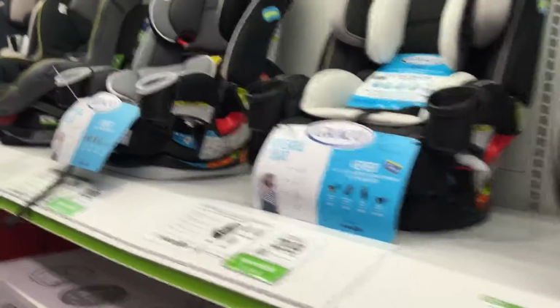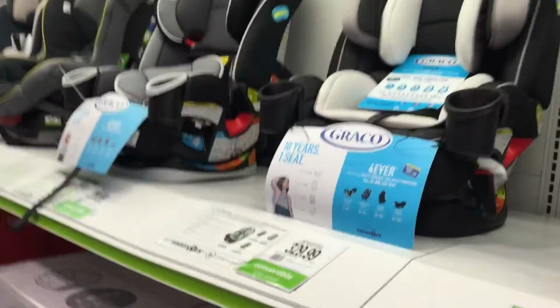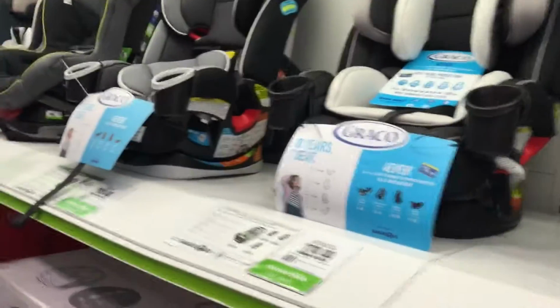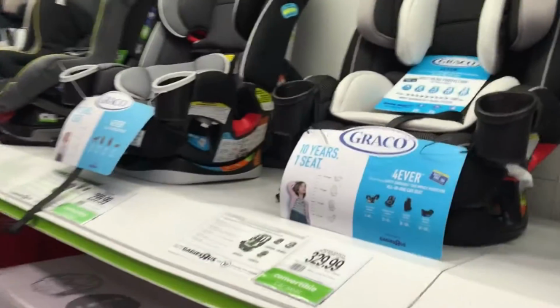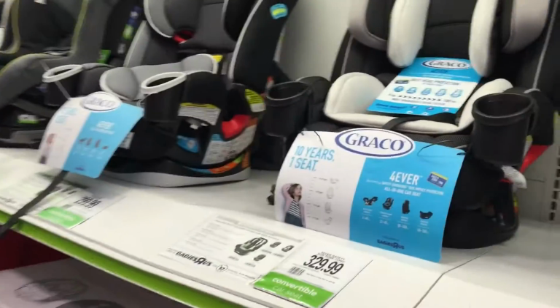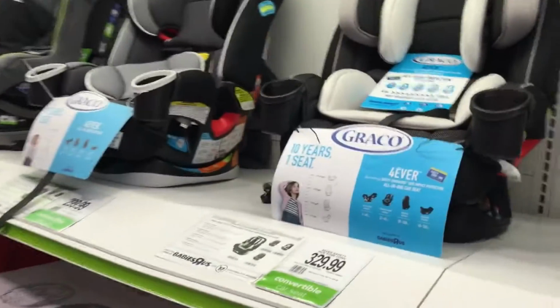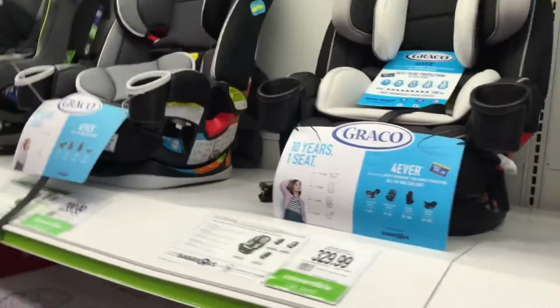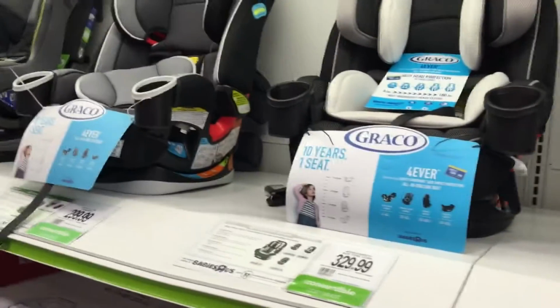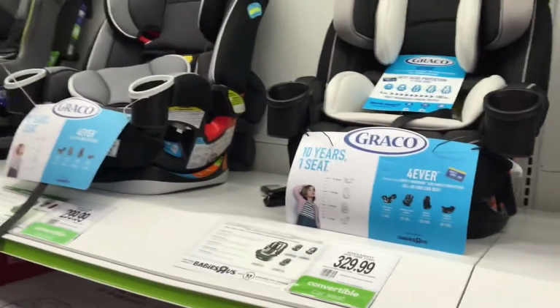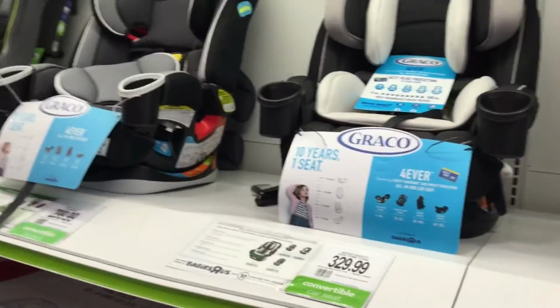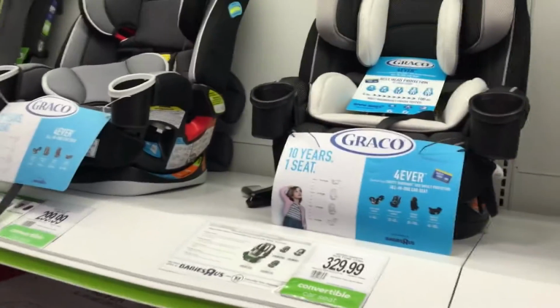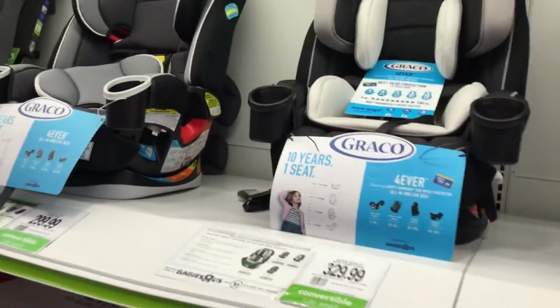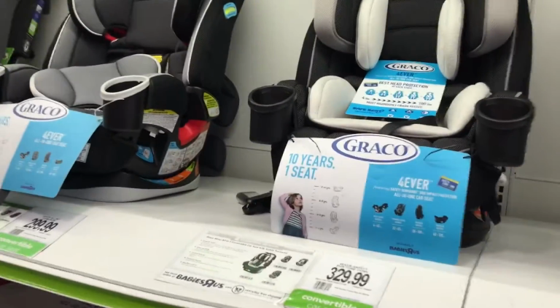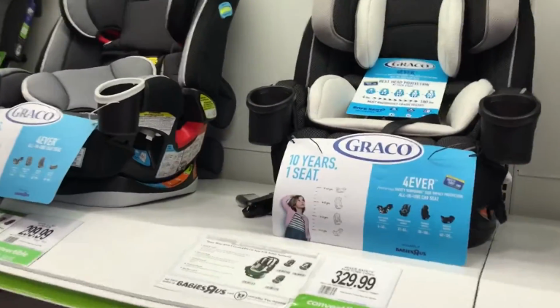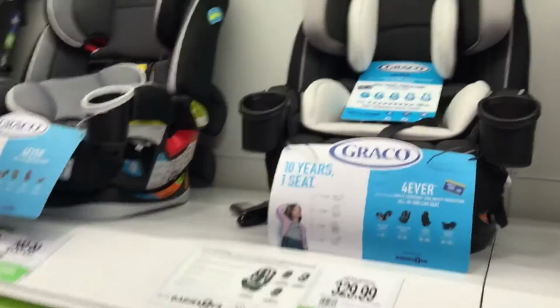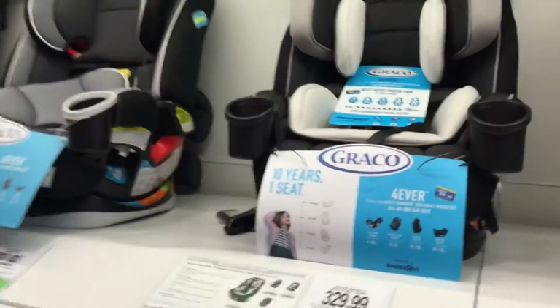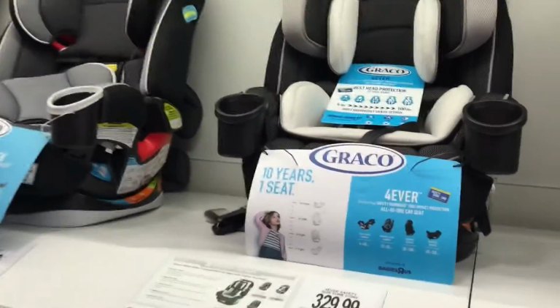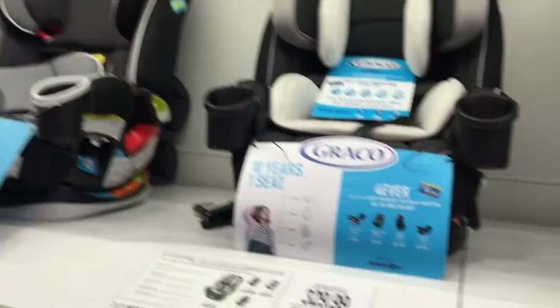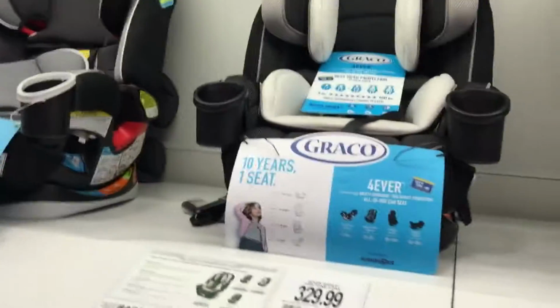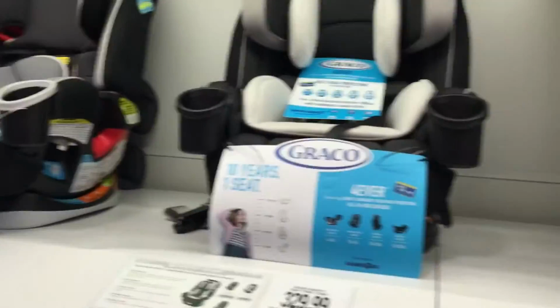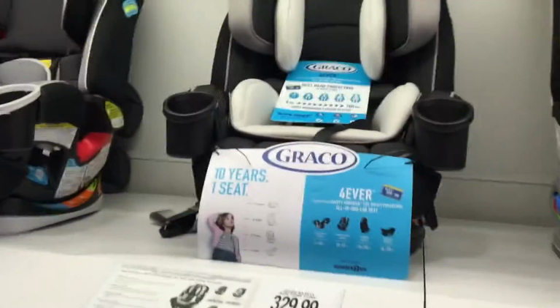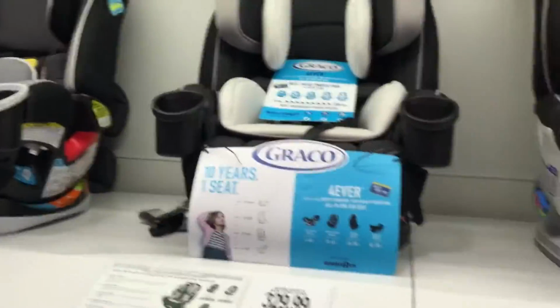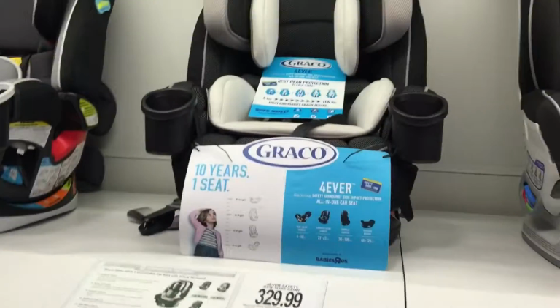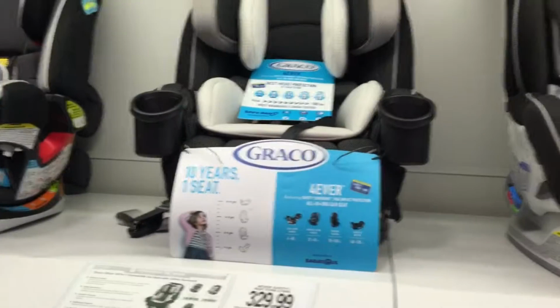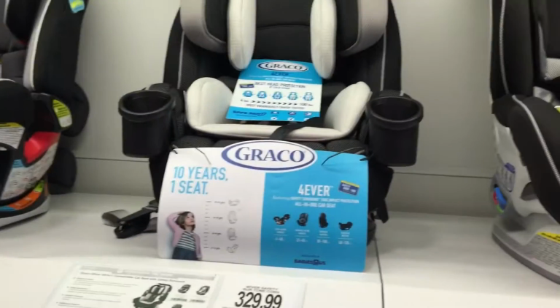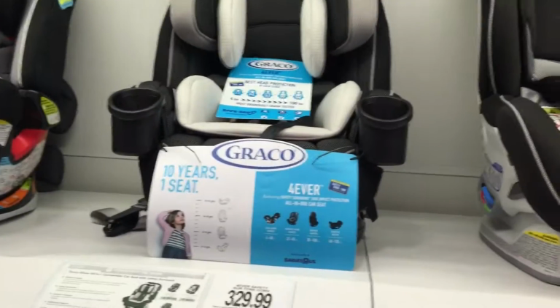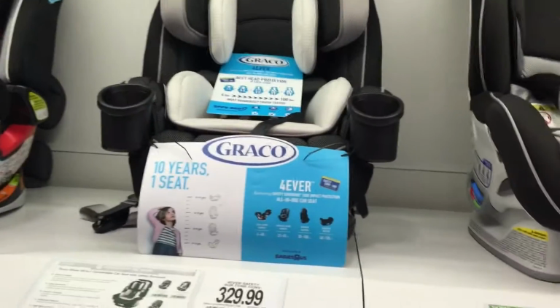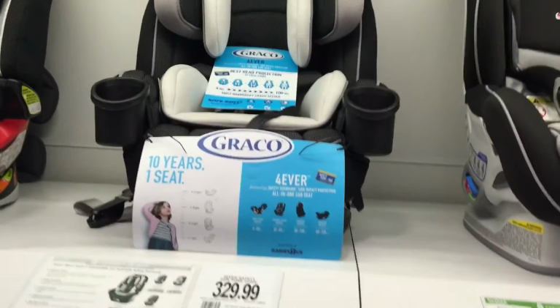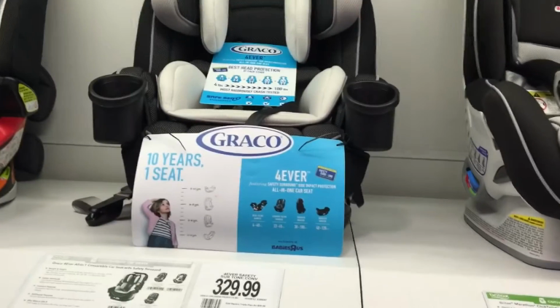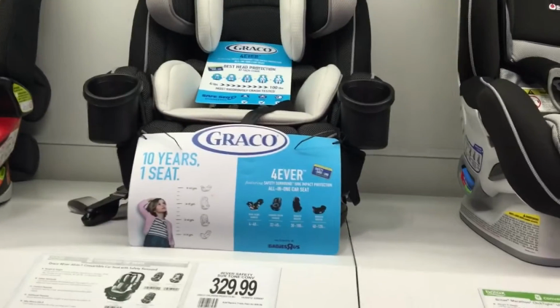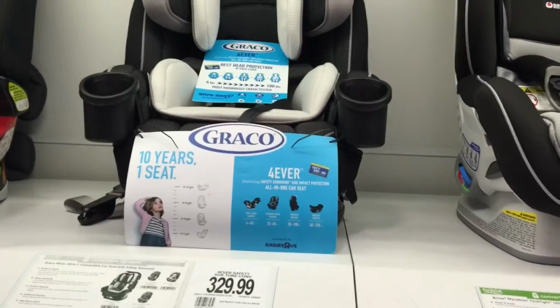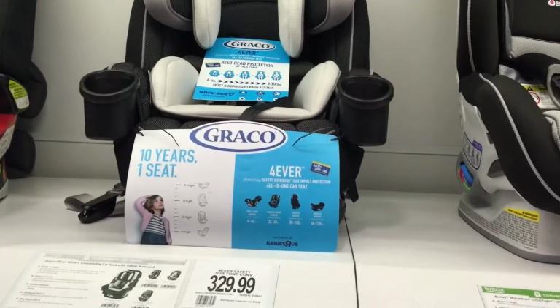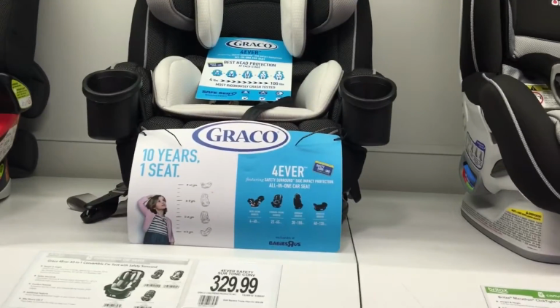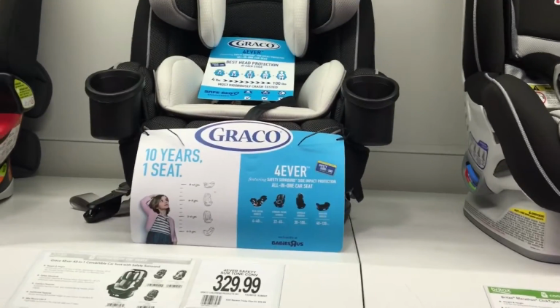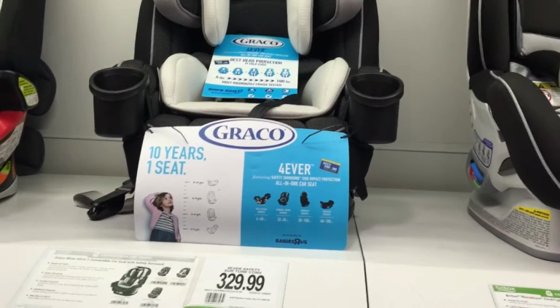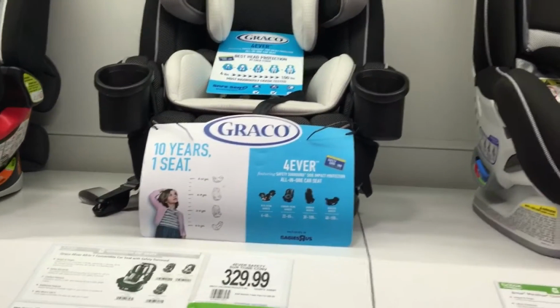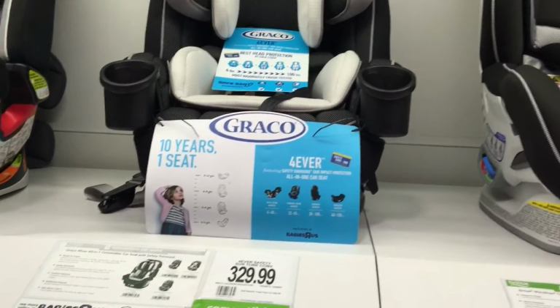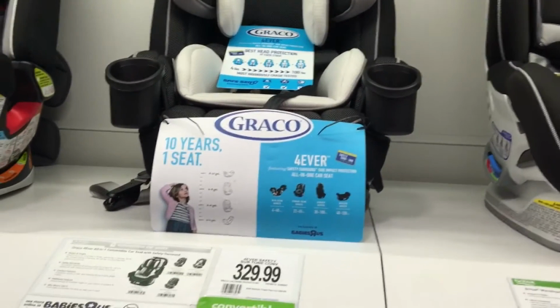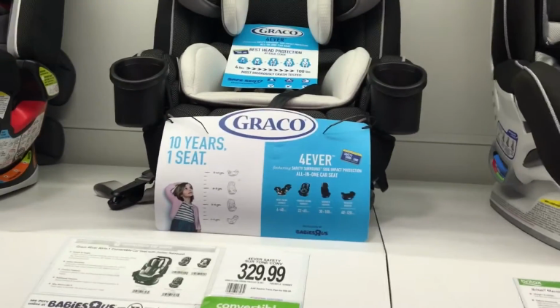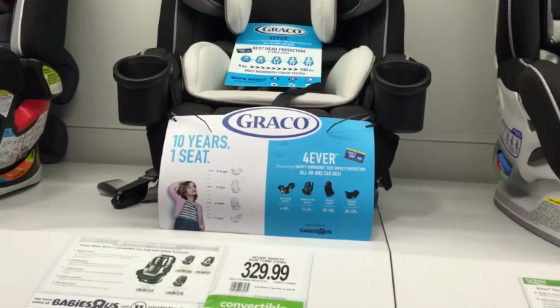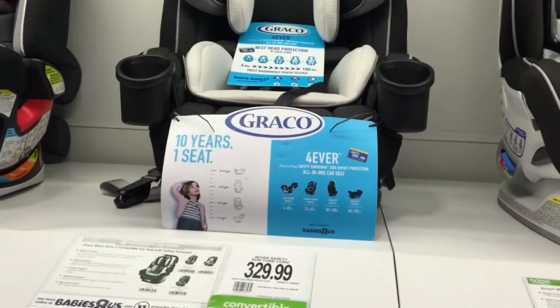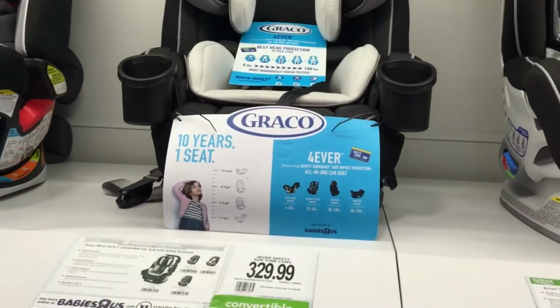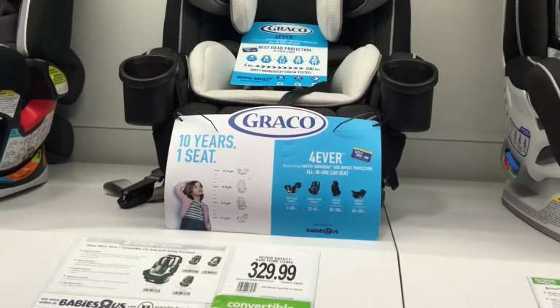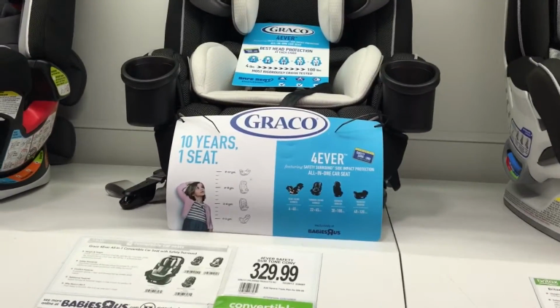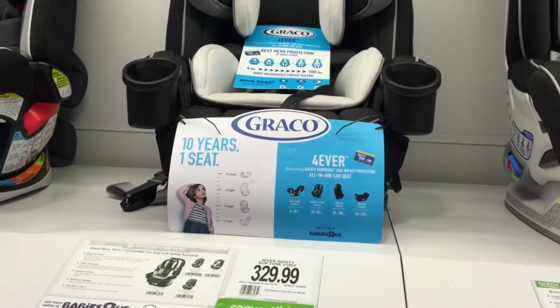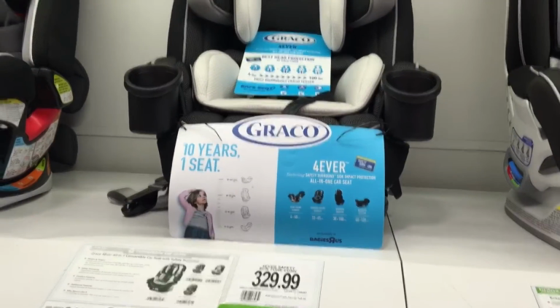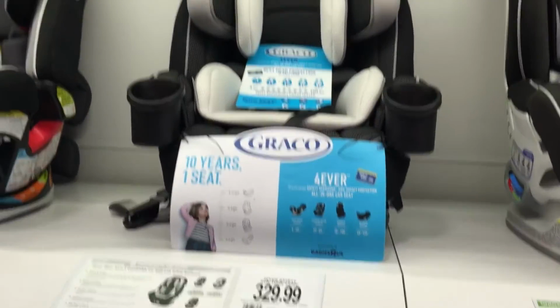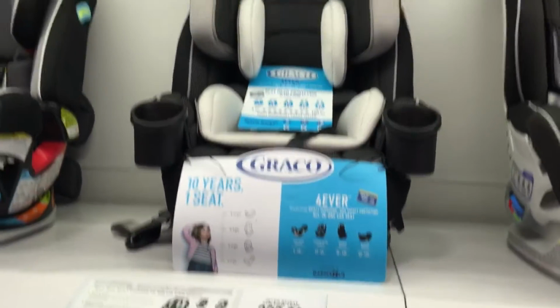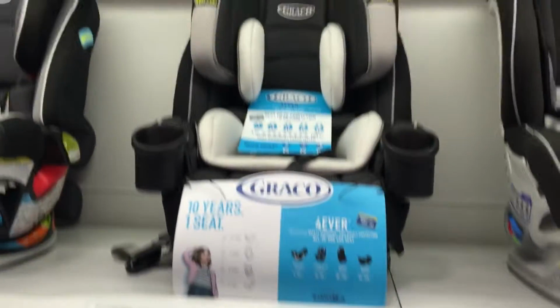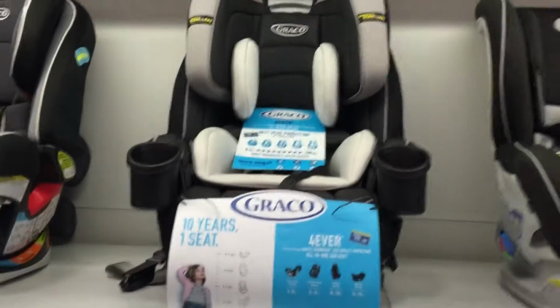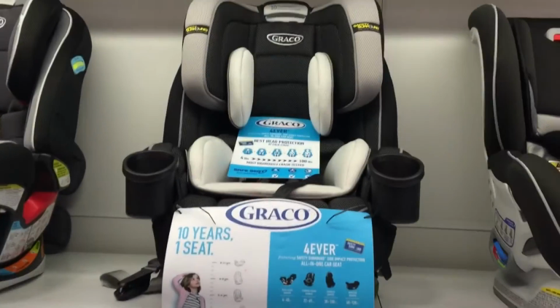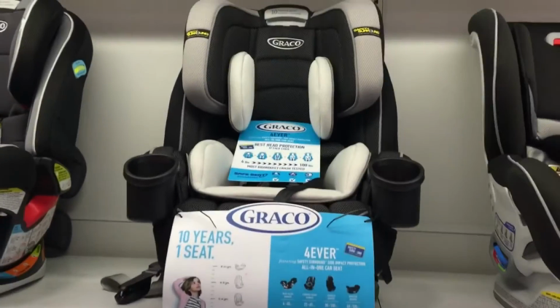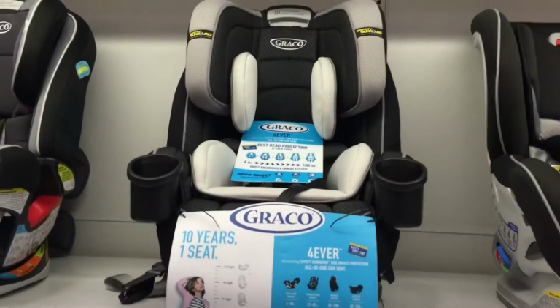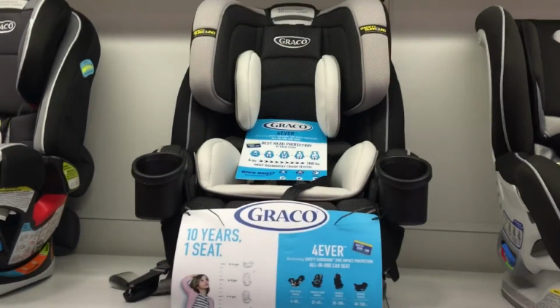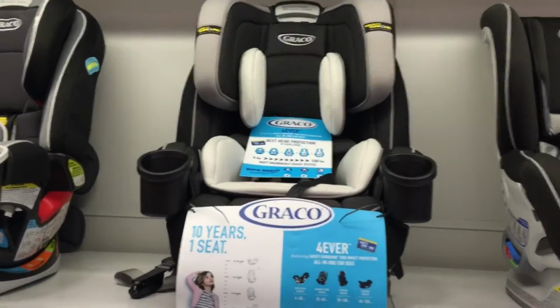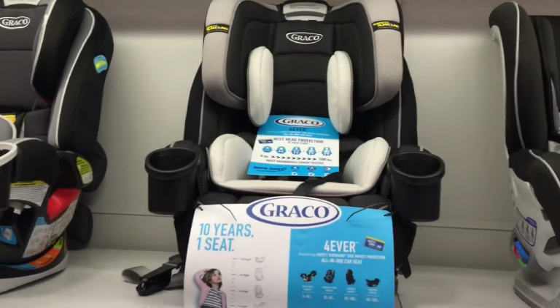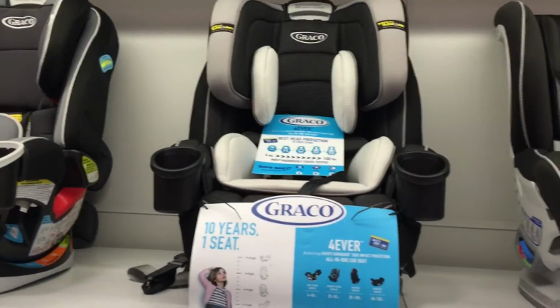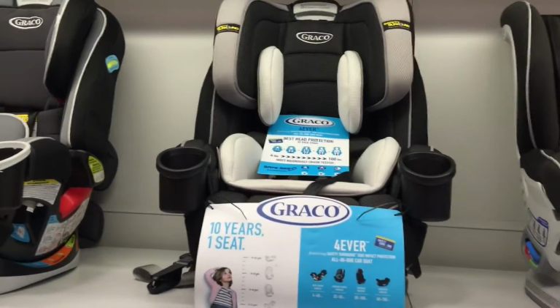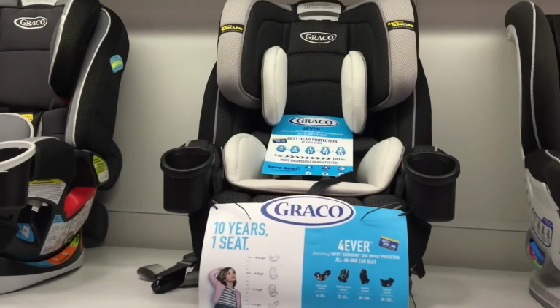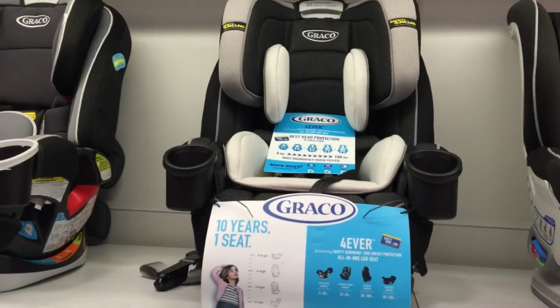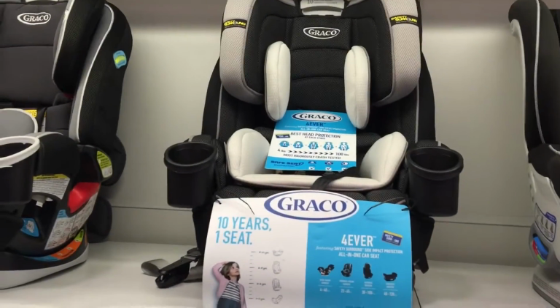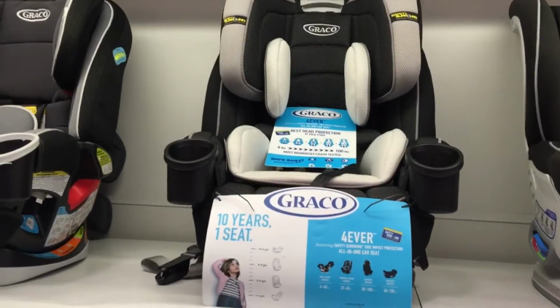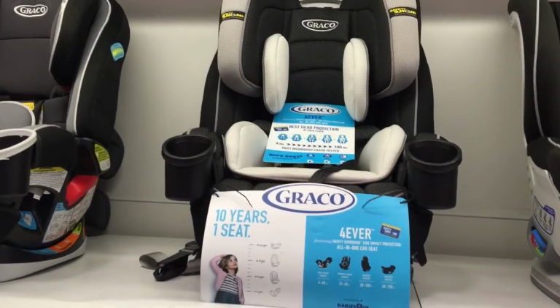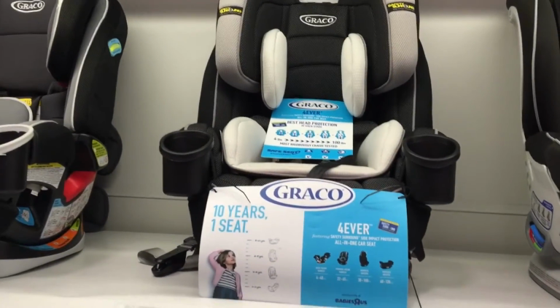Ten years, one seat. That looks like a winner right there. Ten years, one seat.